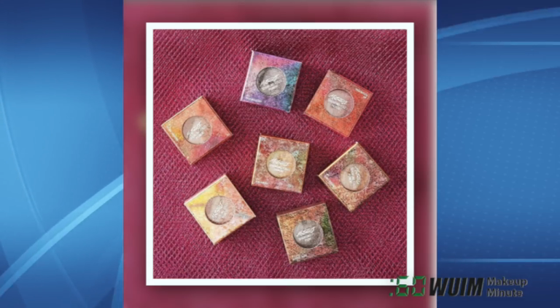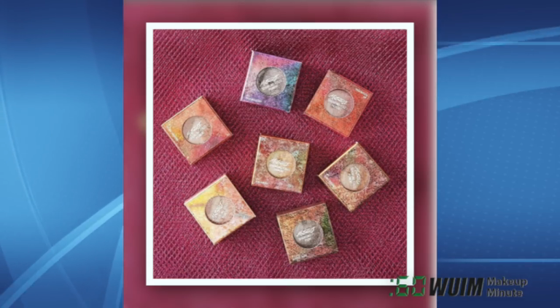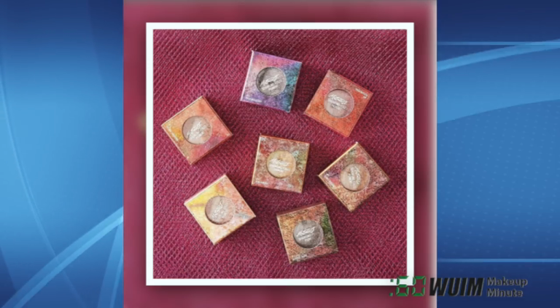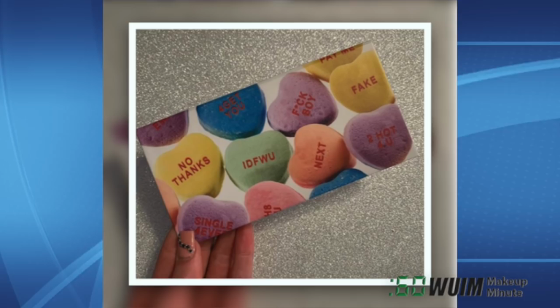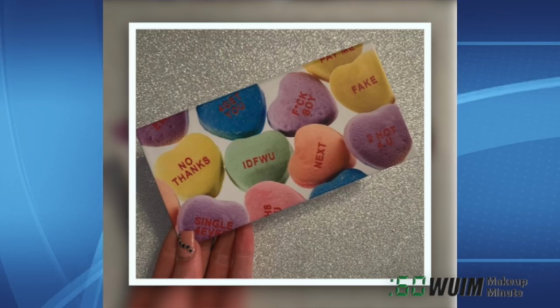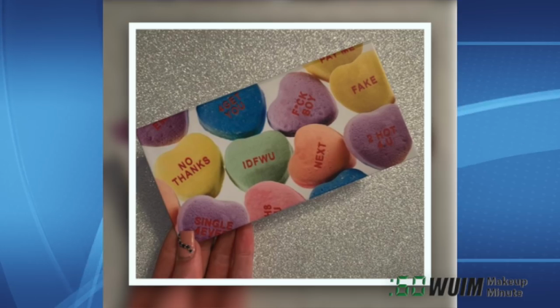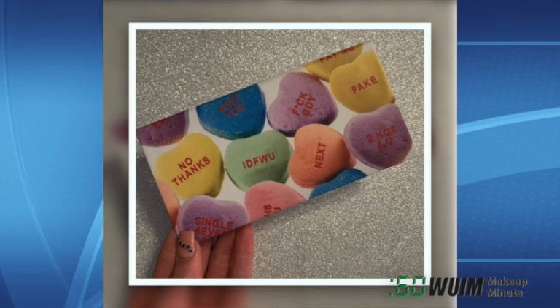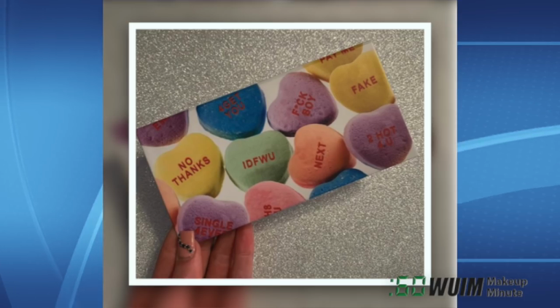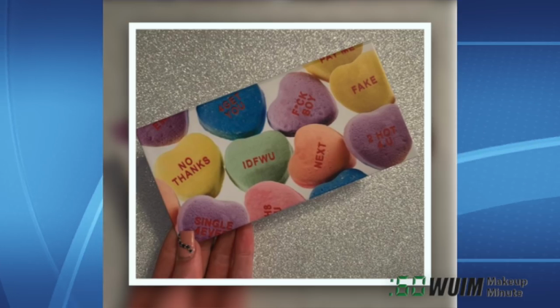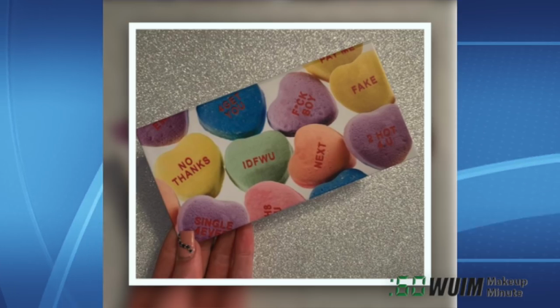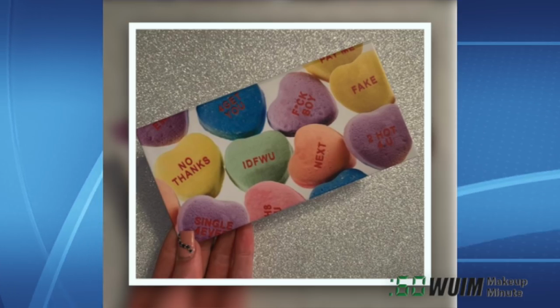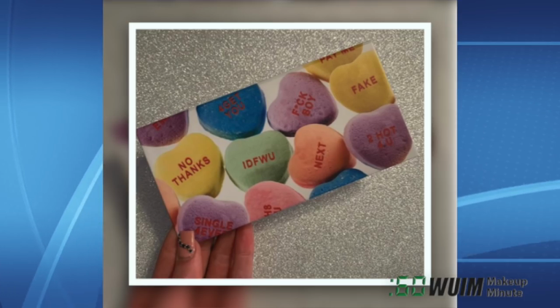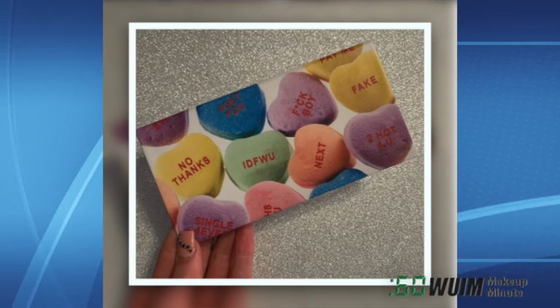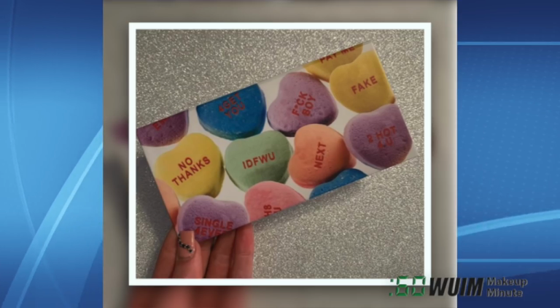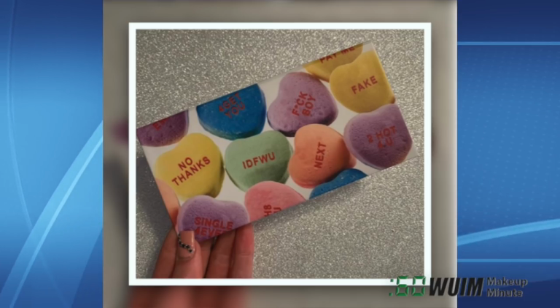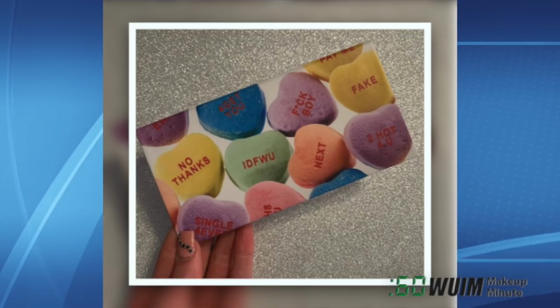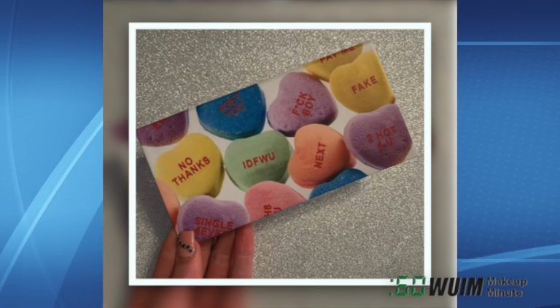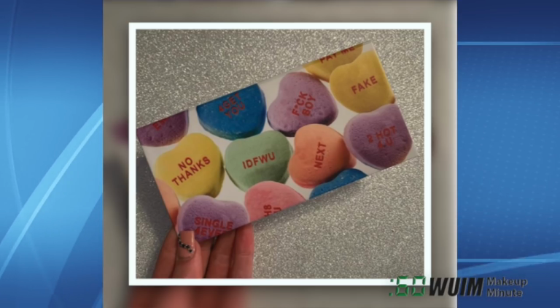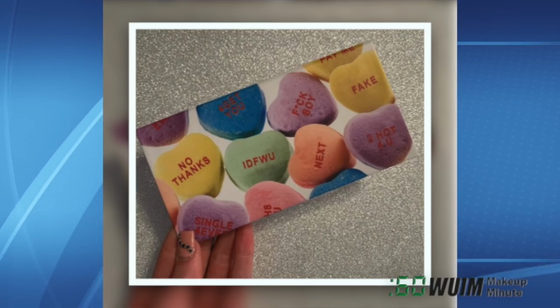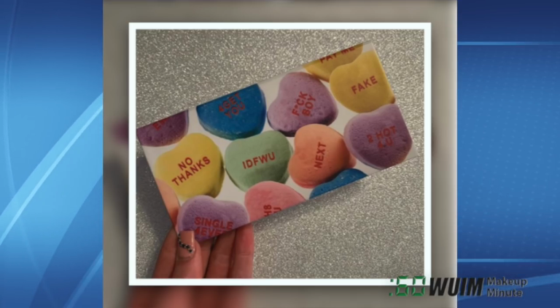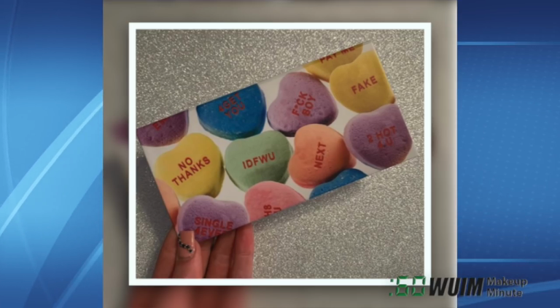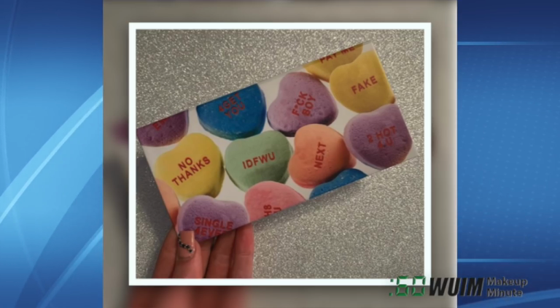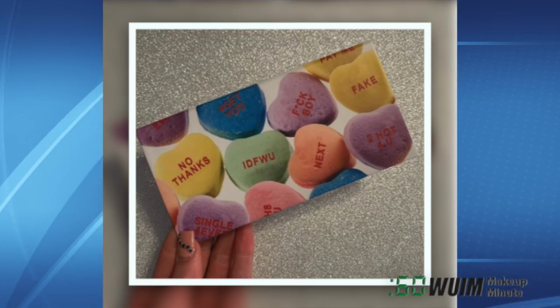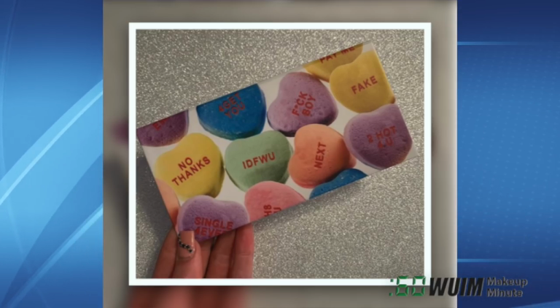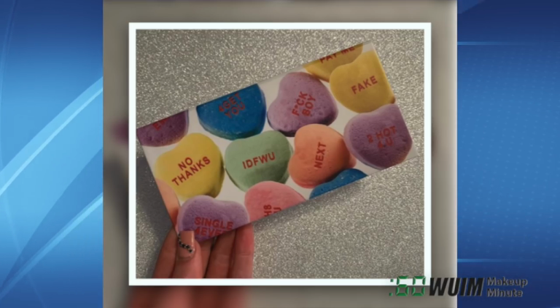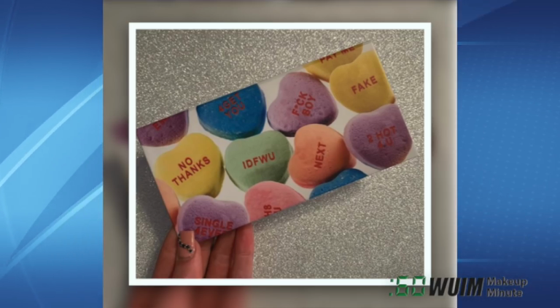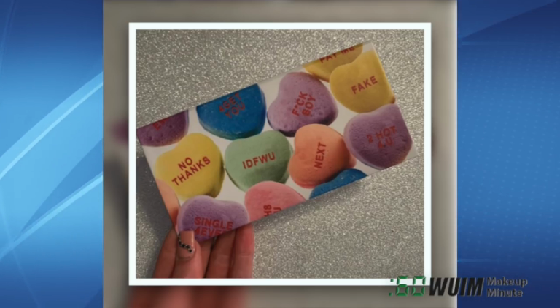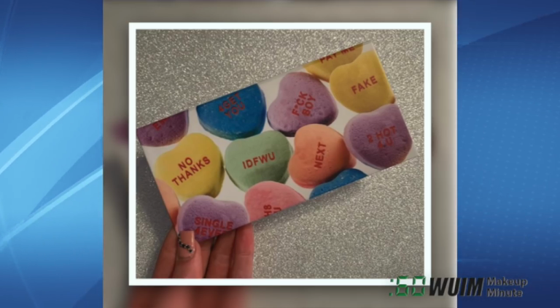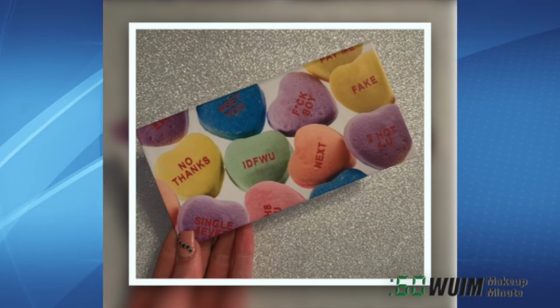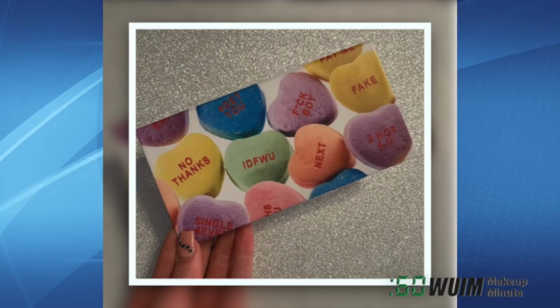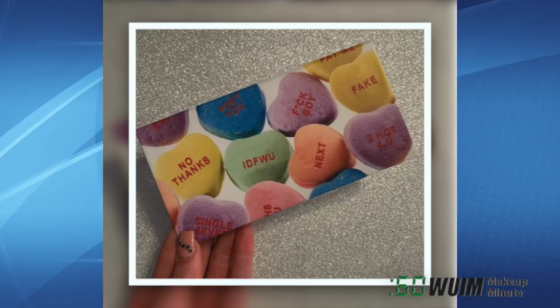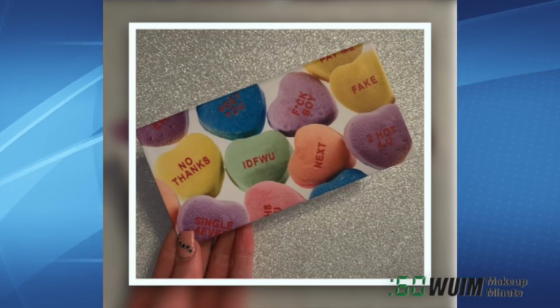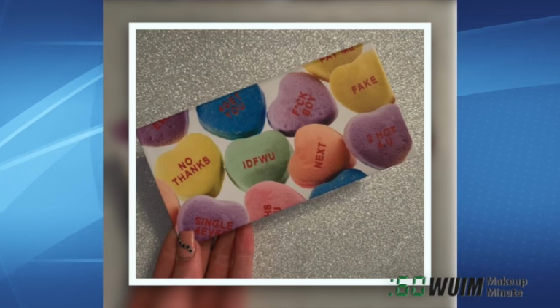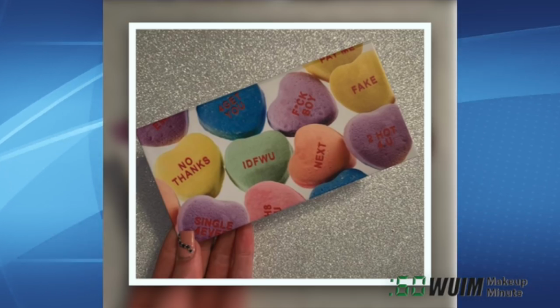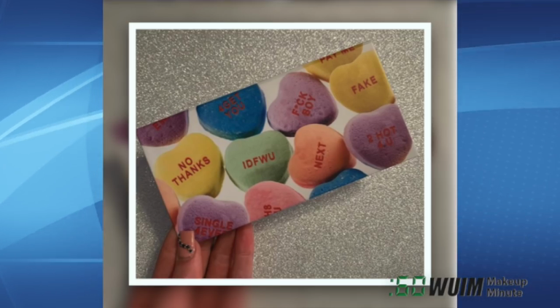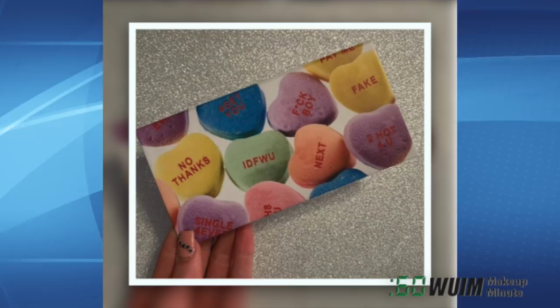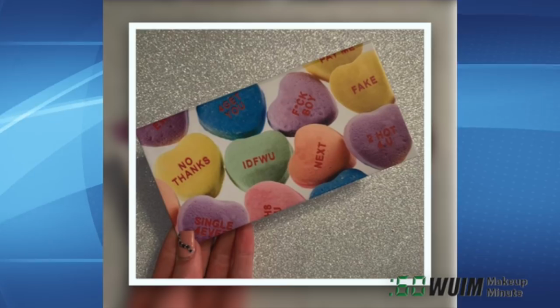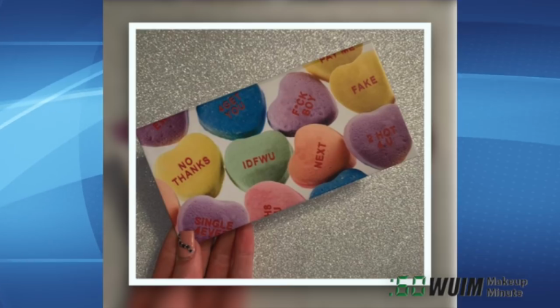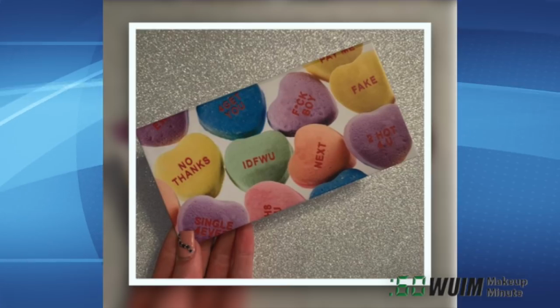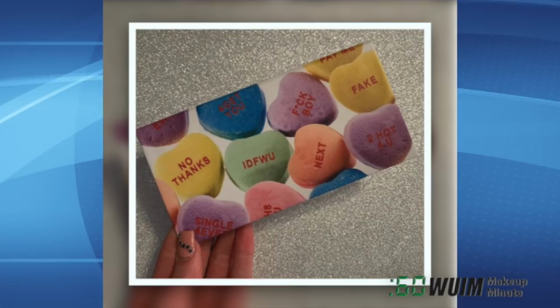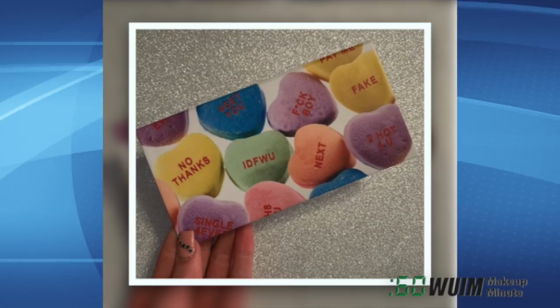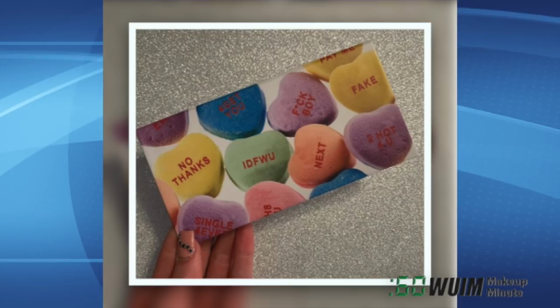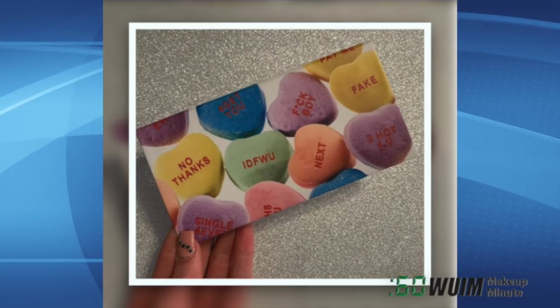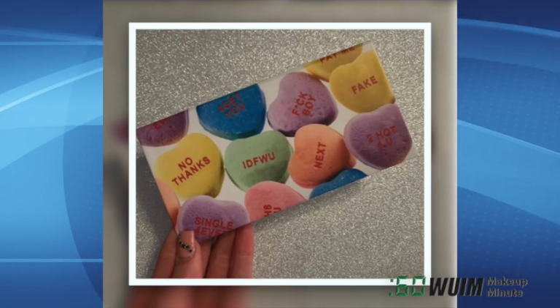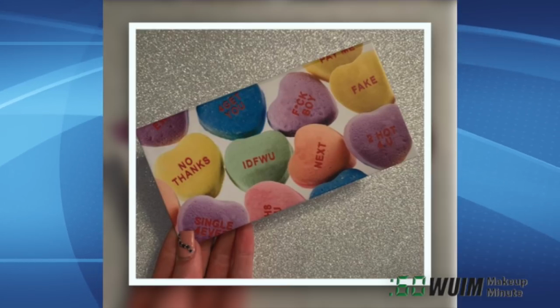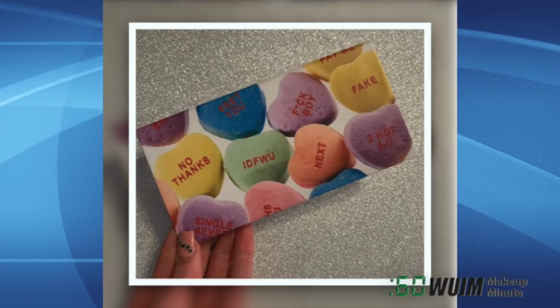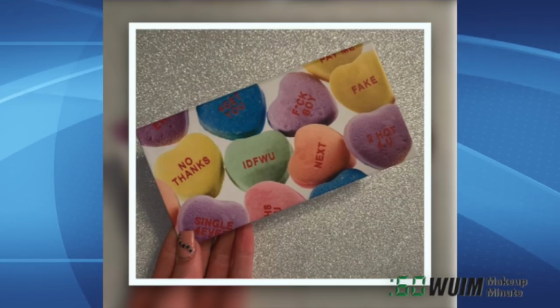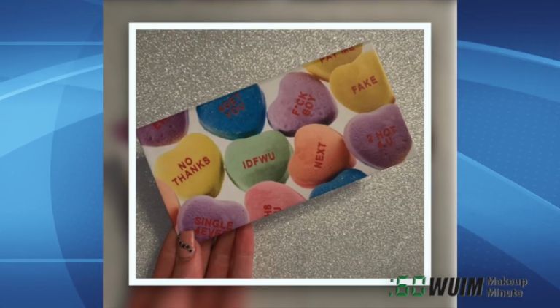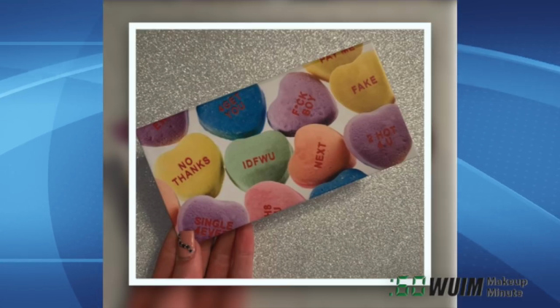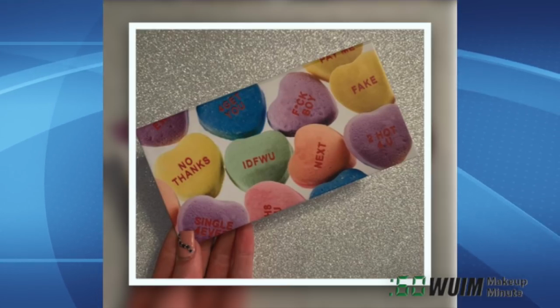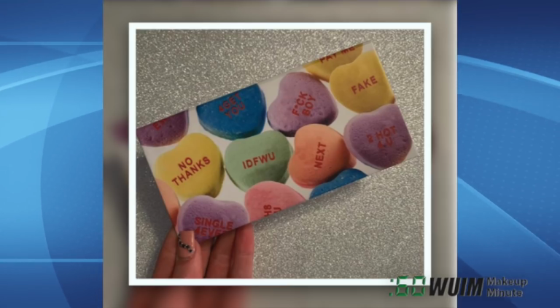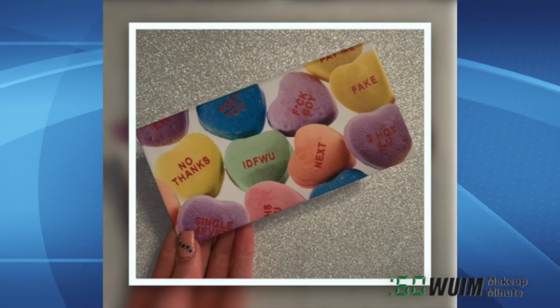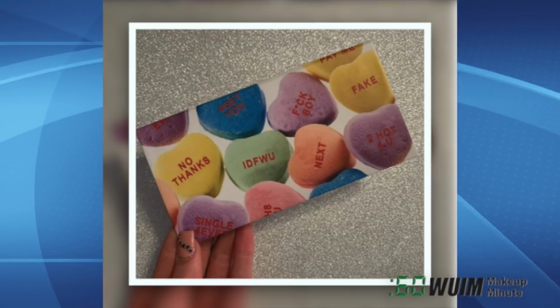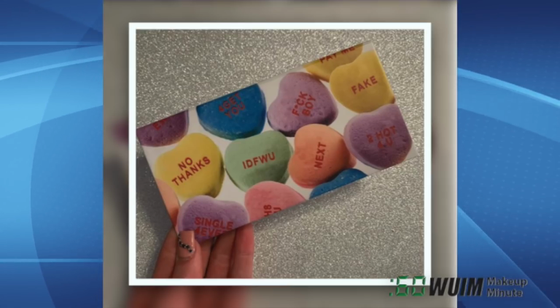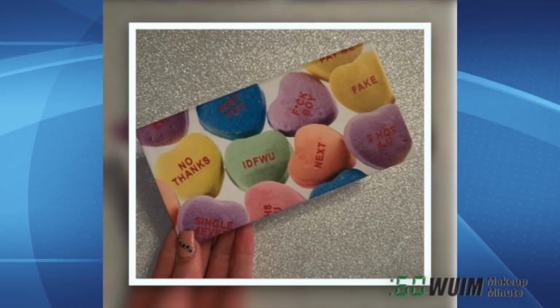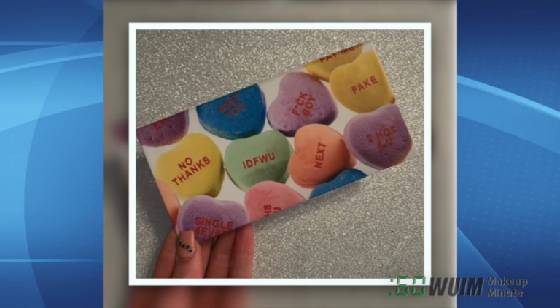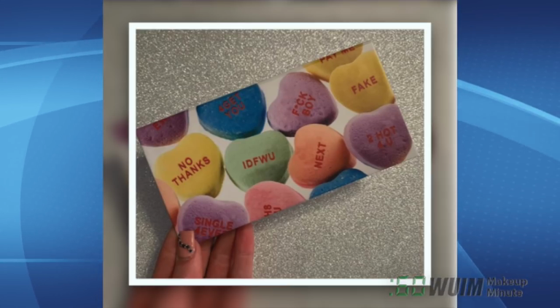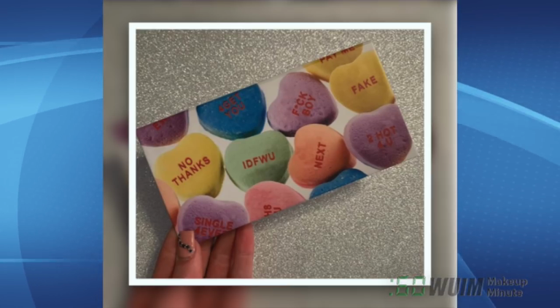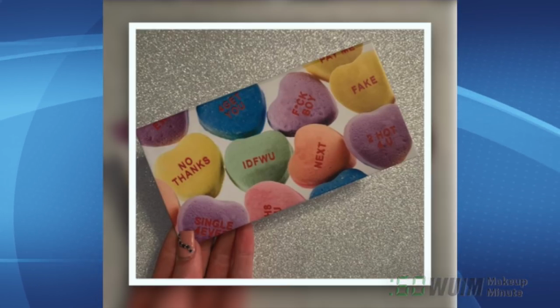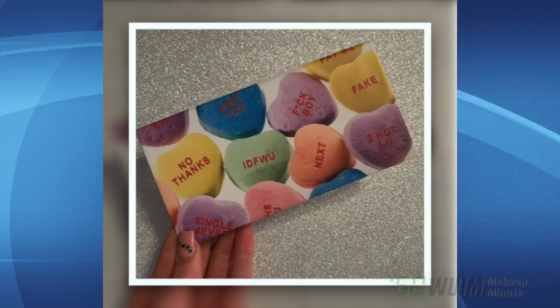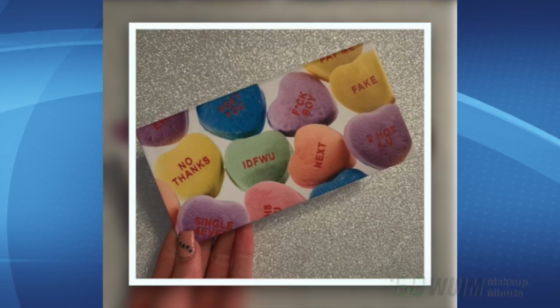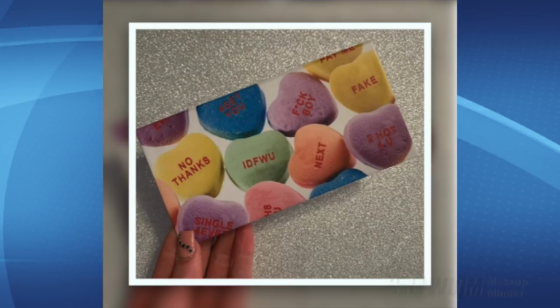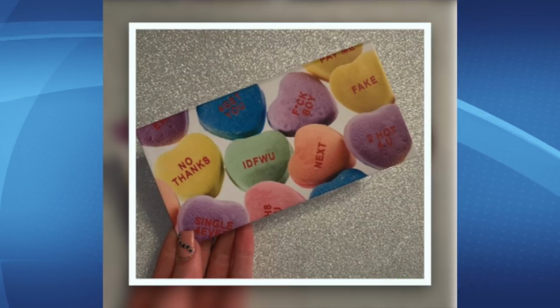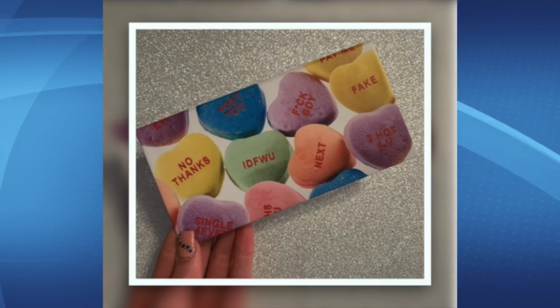Finally, Makeup Slave sends you a first official look at their Valentine's Day eyeshadow palette packaging. Can't wait to see what's inside.